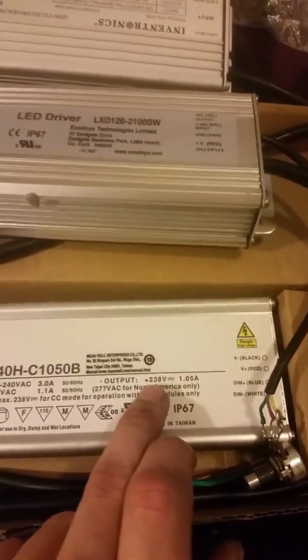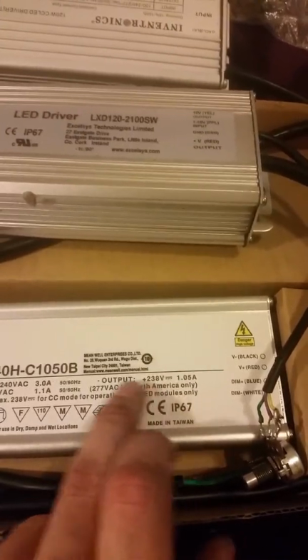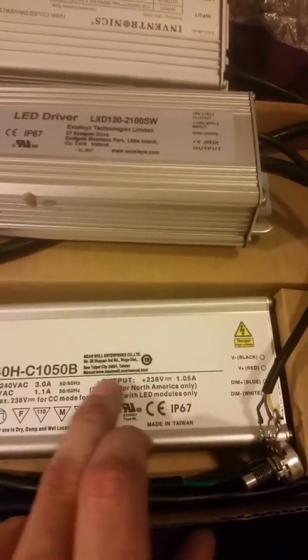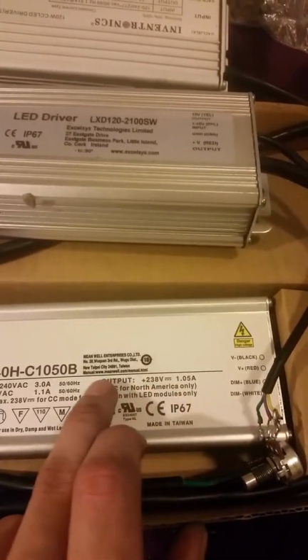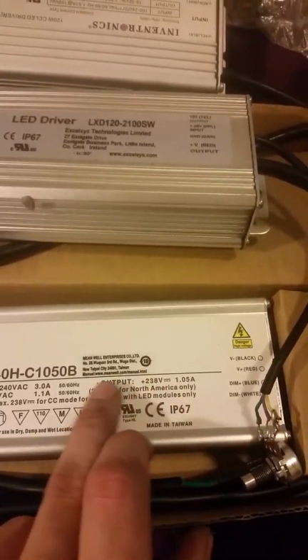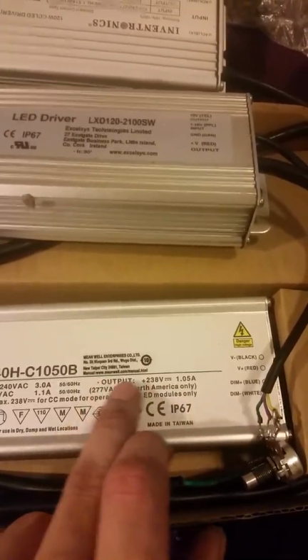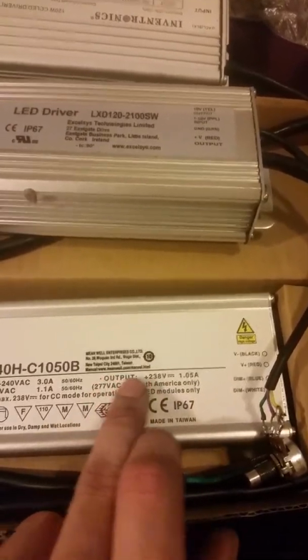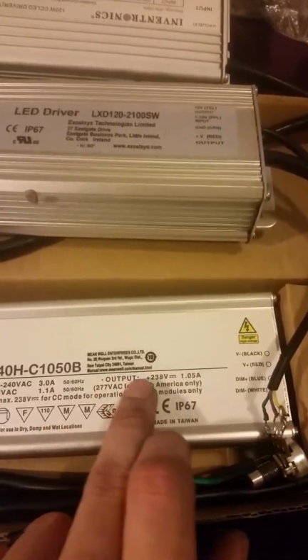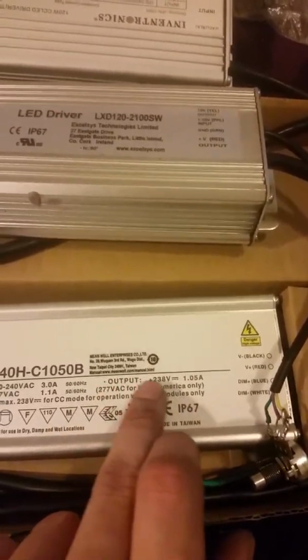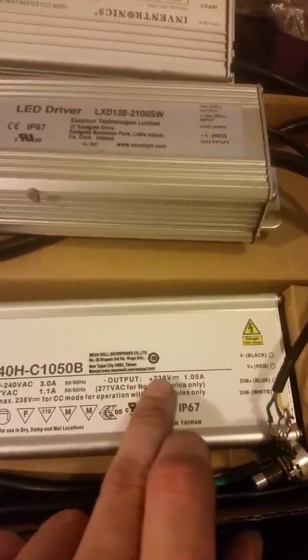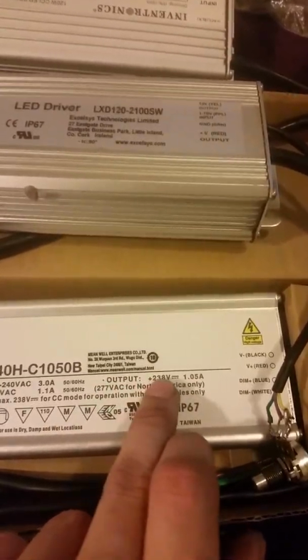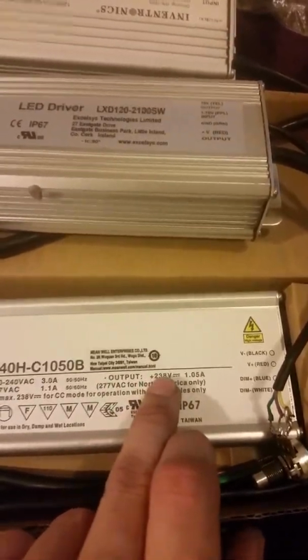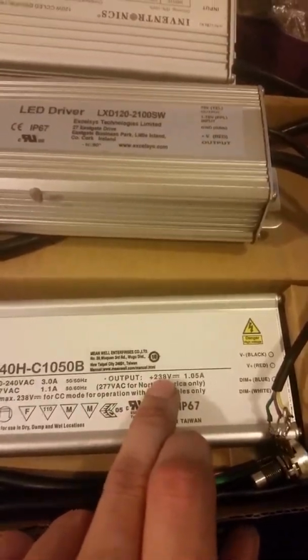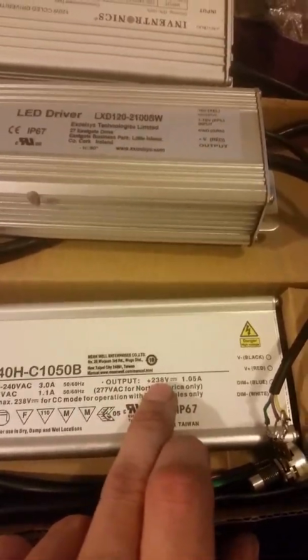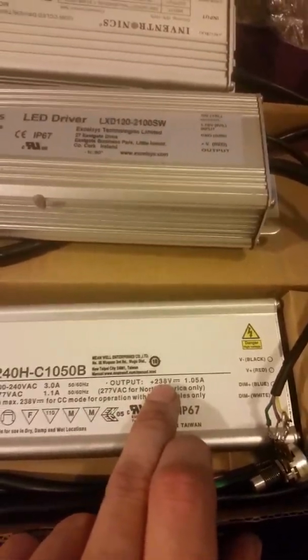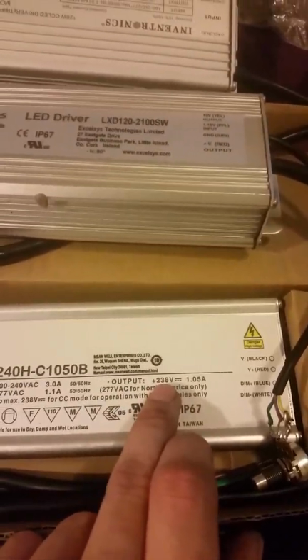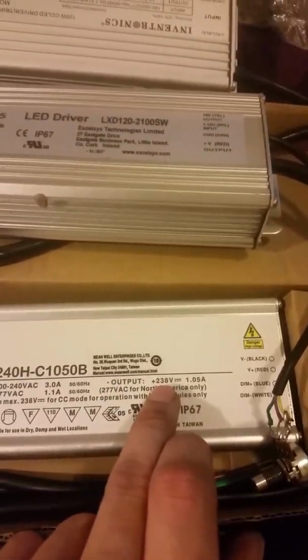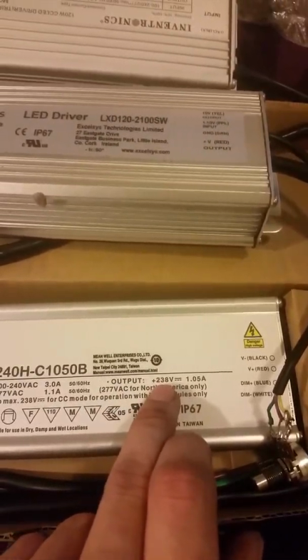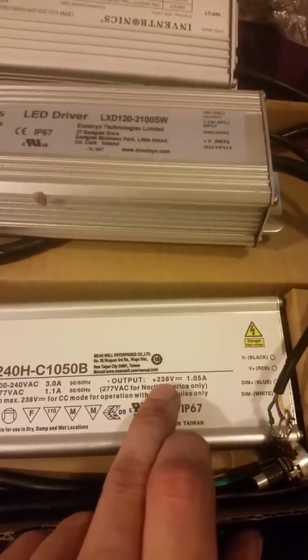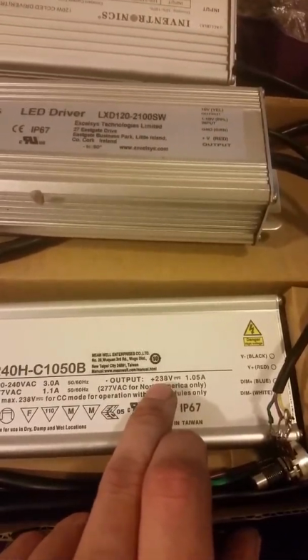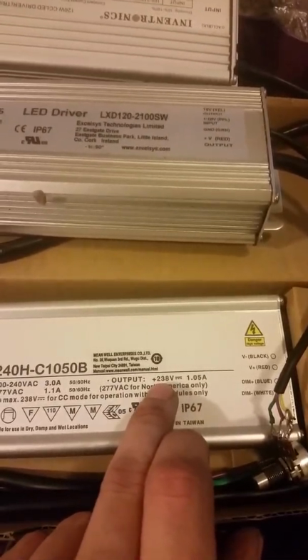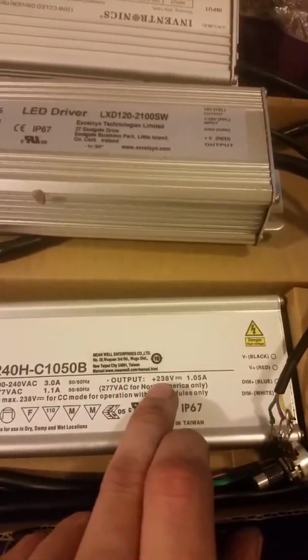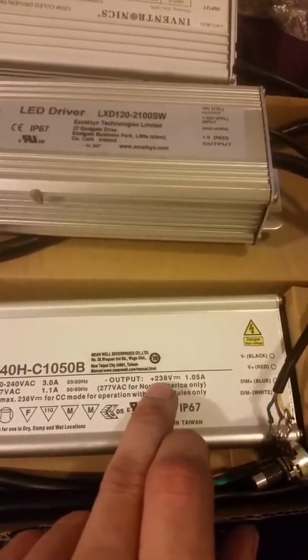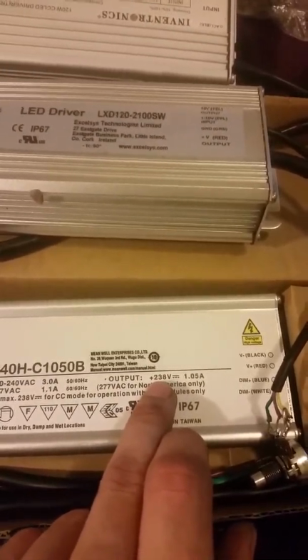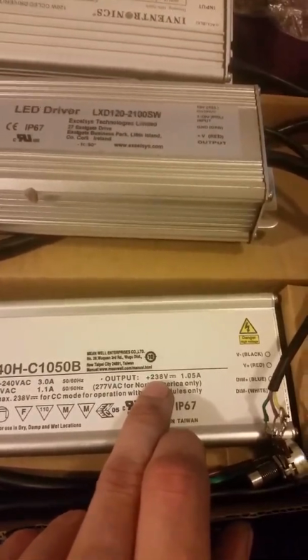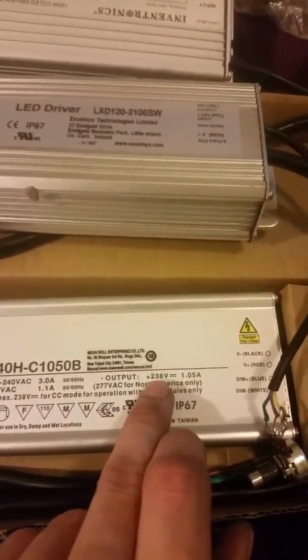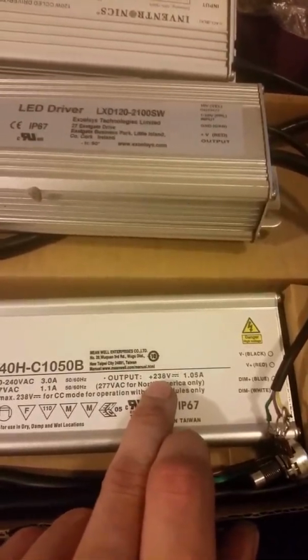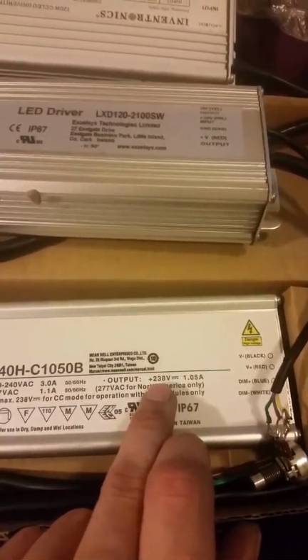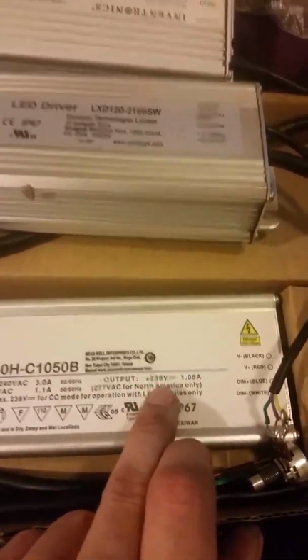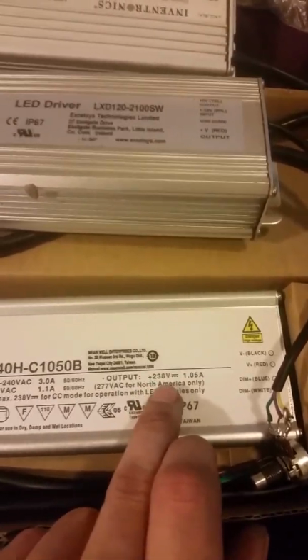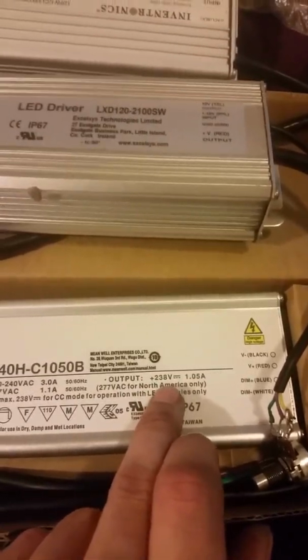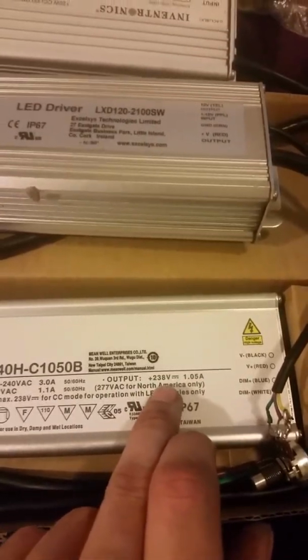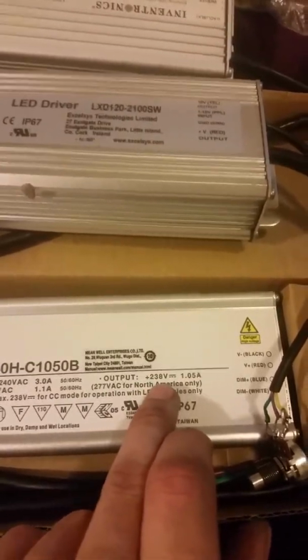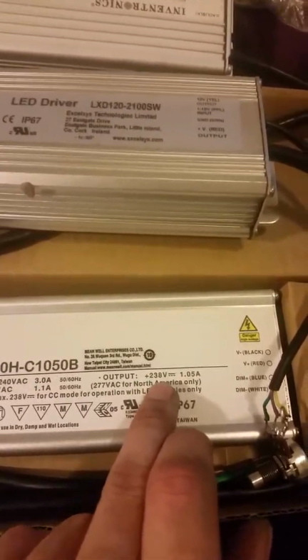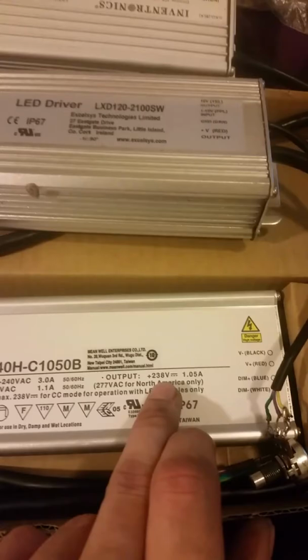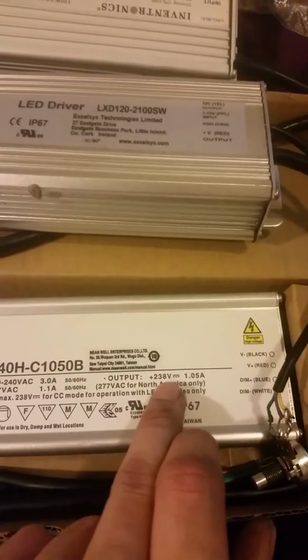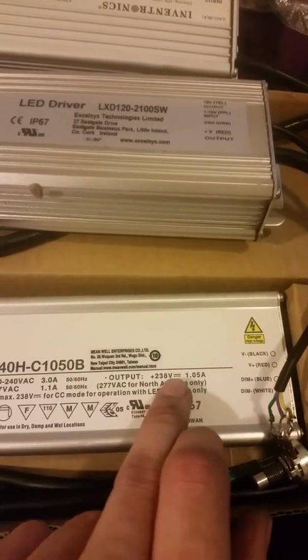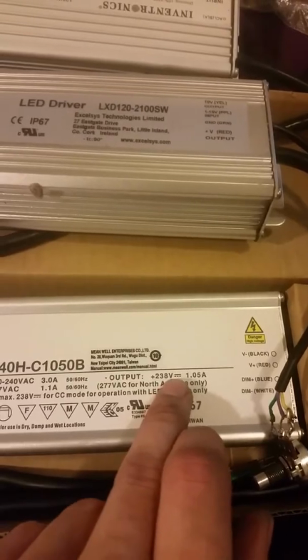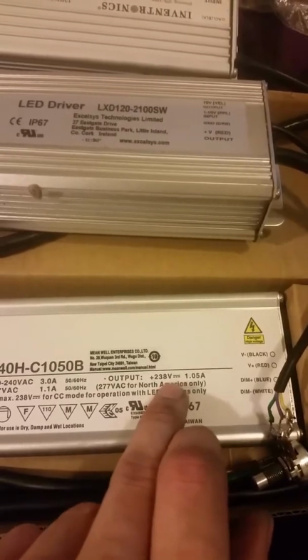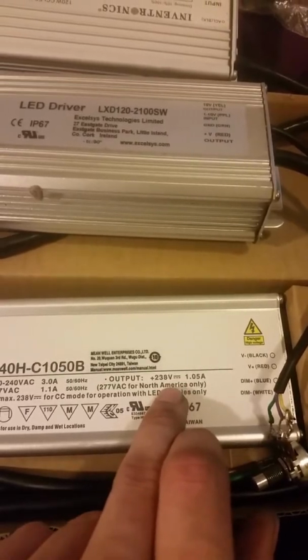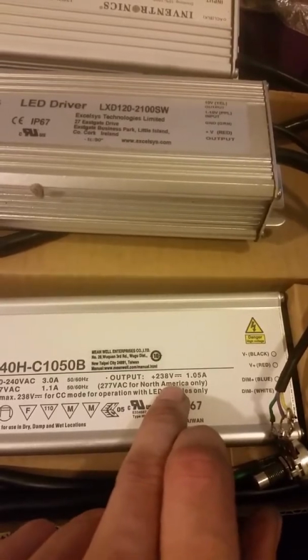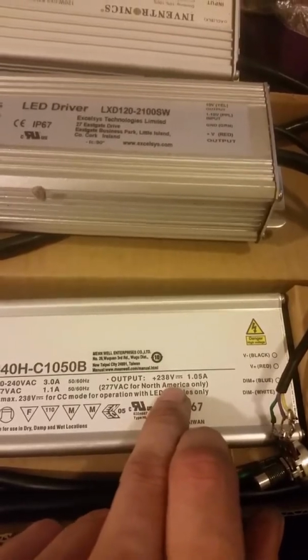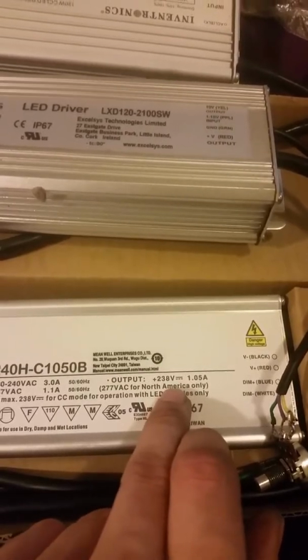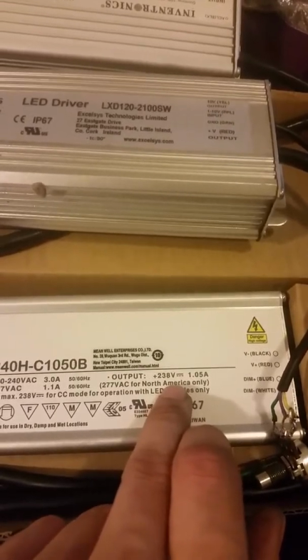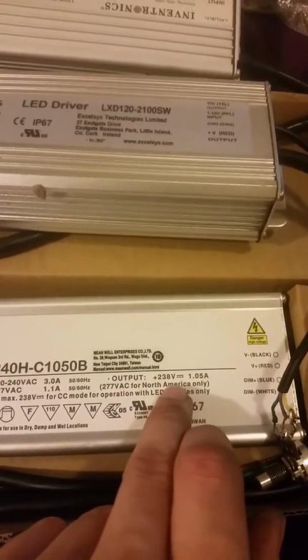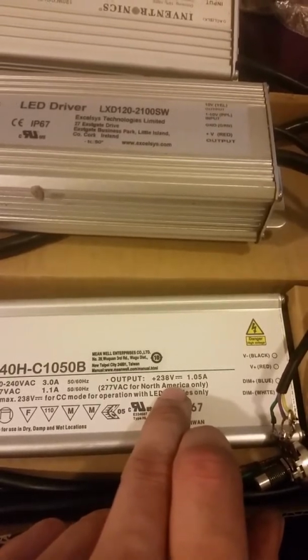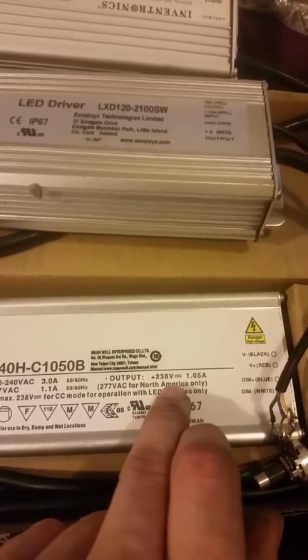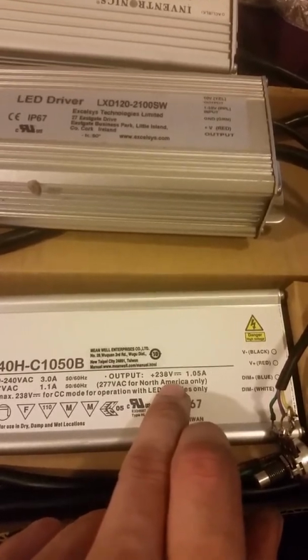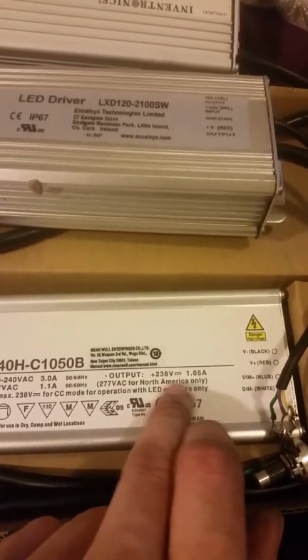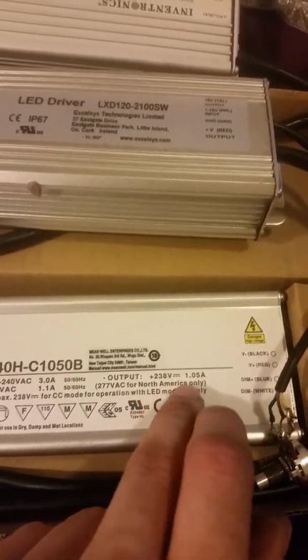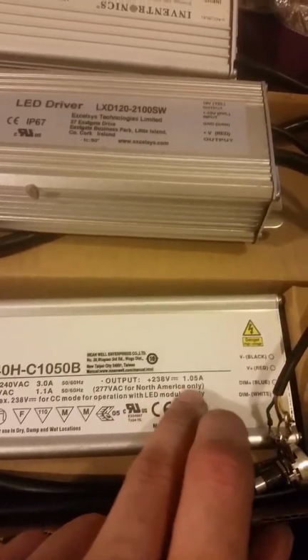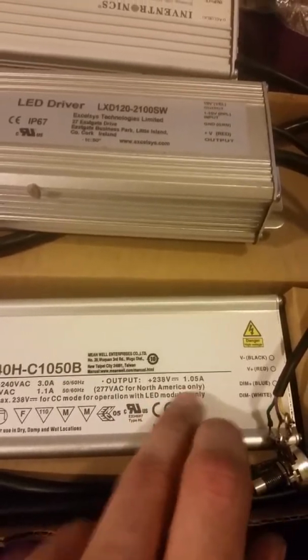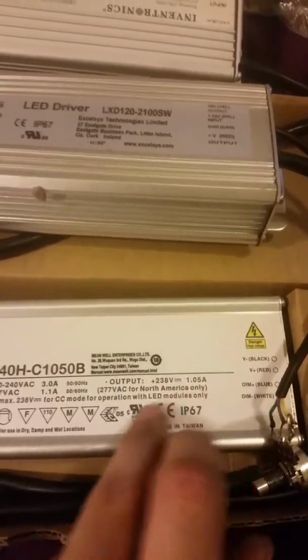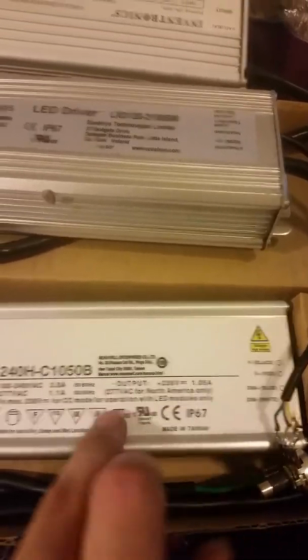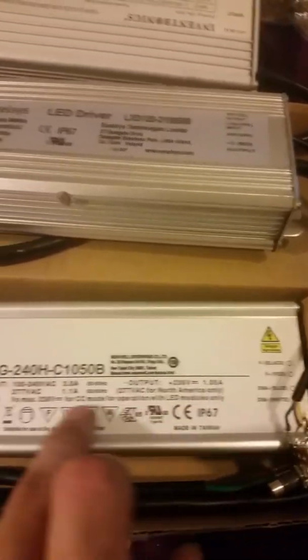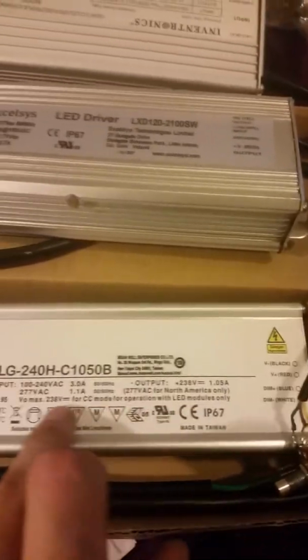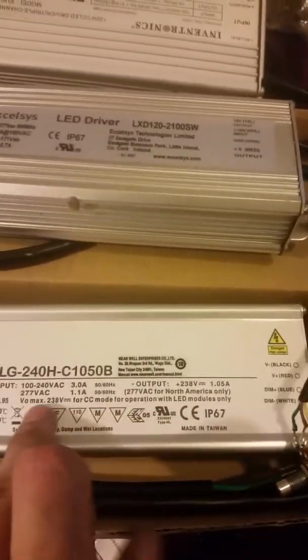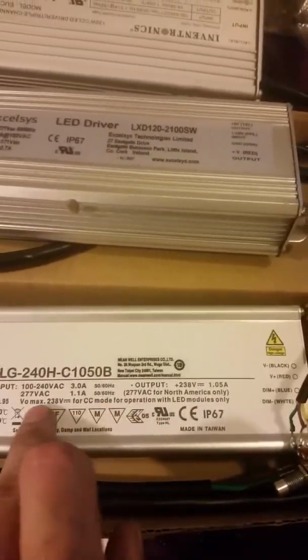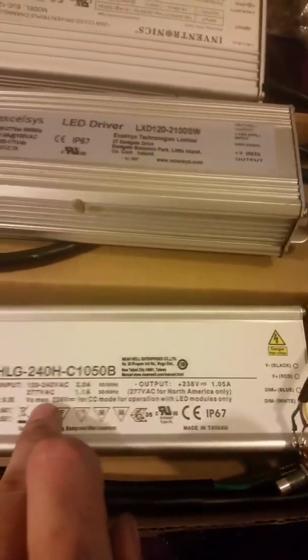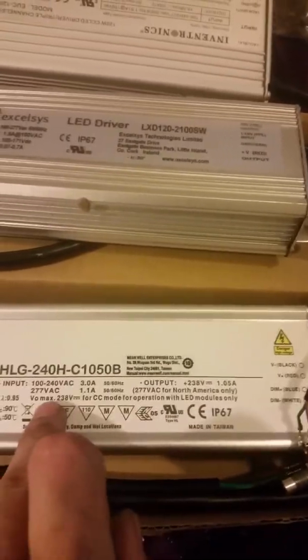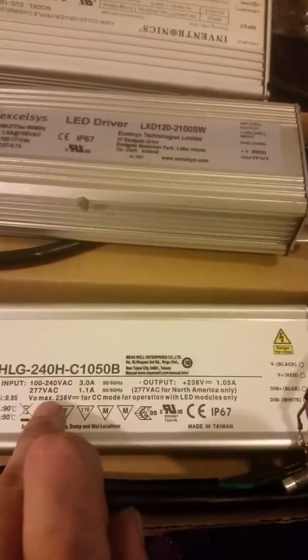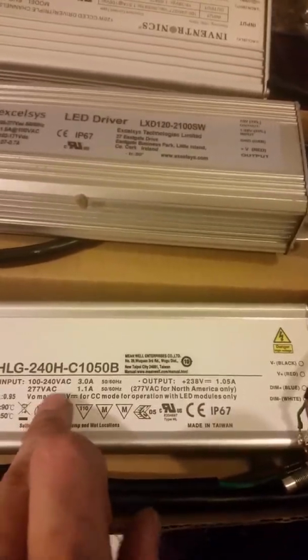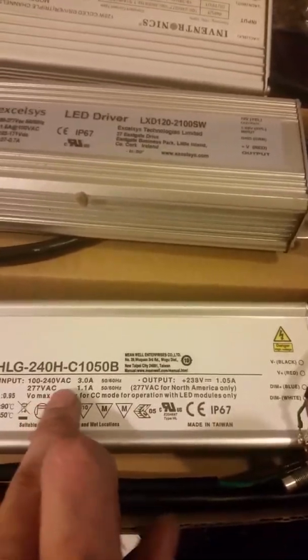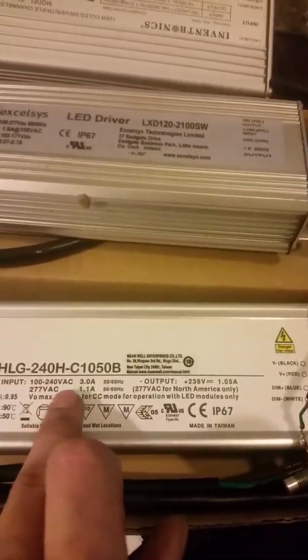Hey YouTube. Just wanted to show you a couple of drivers you can use instead of using a Meanwell.